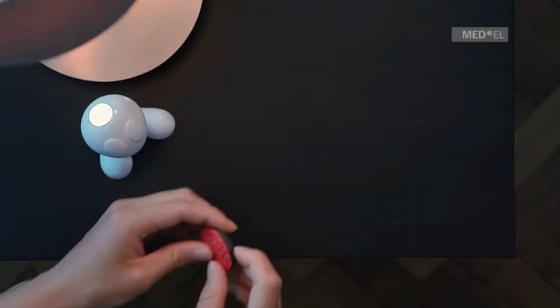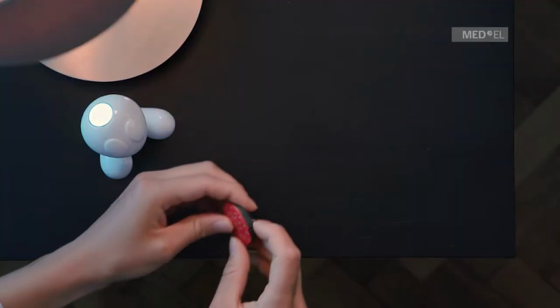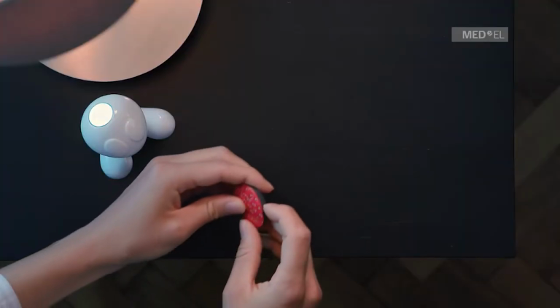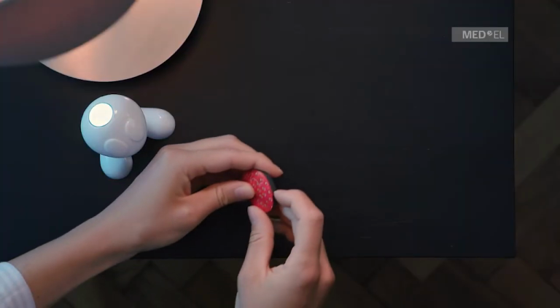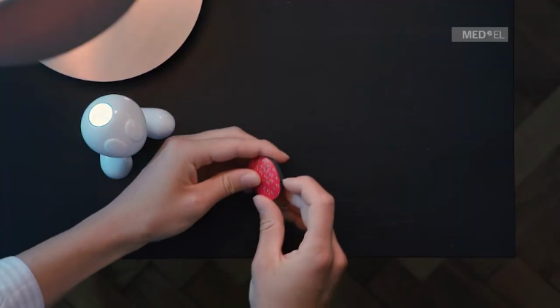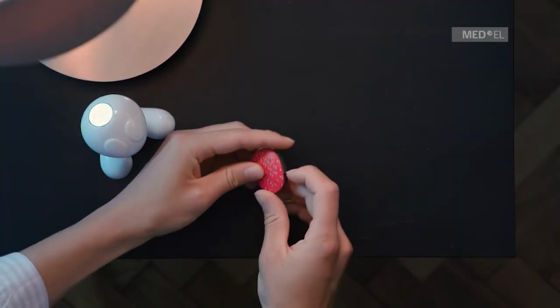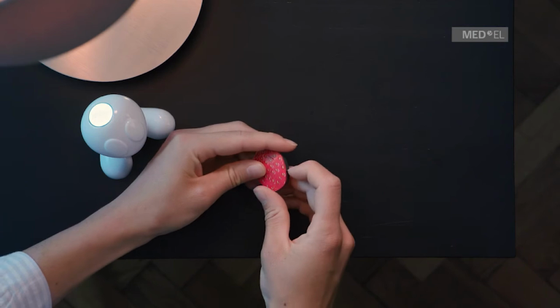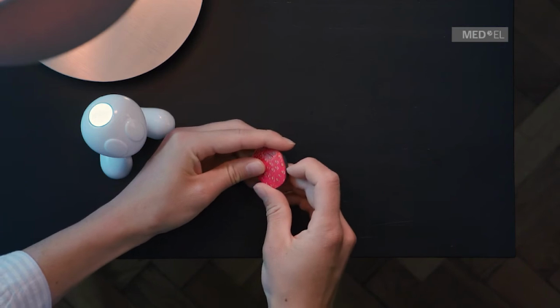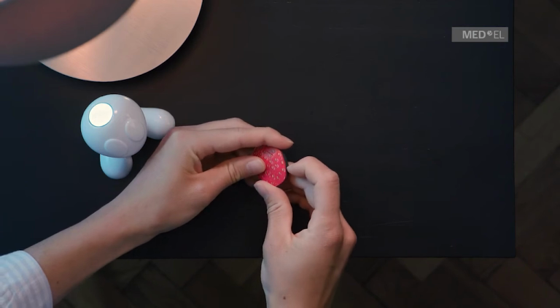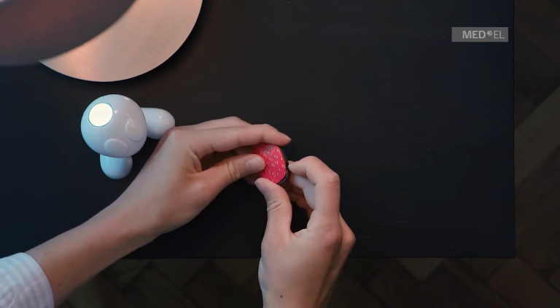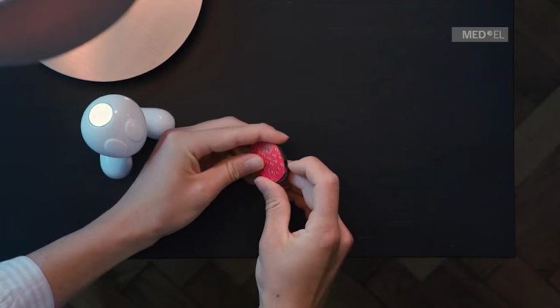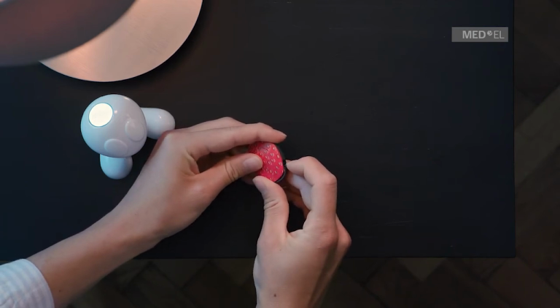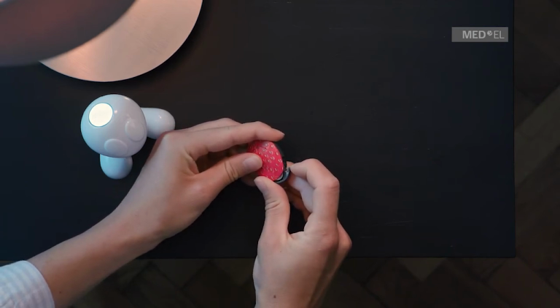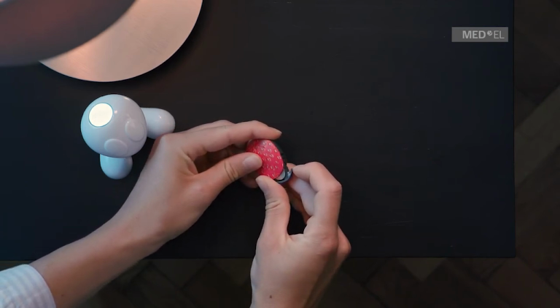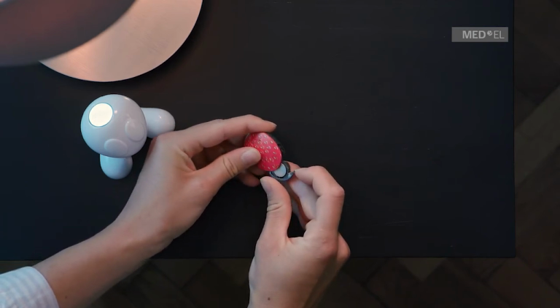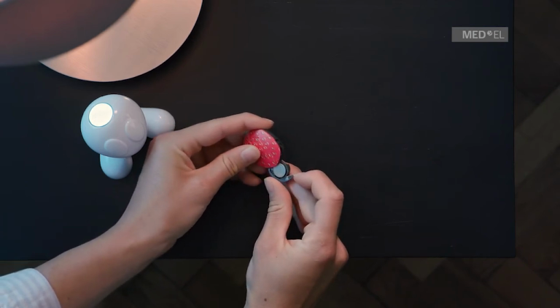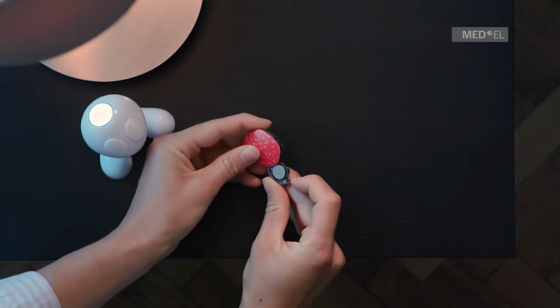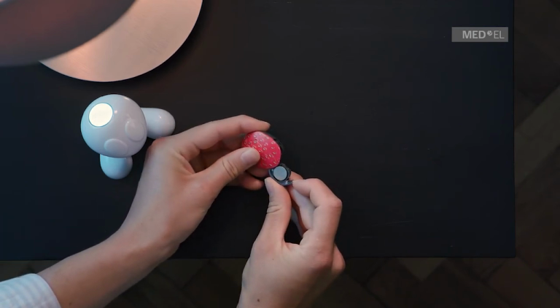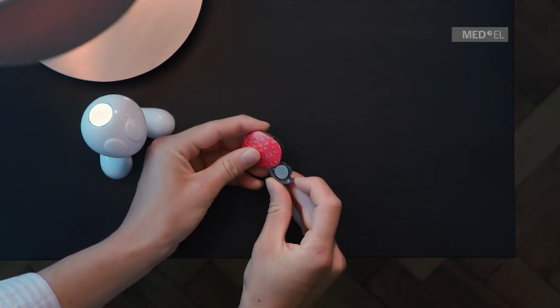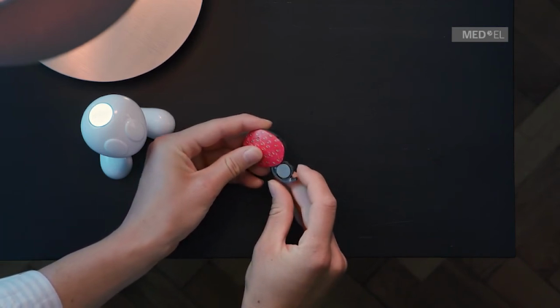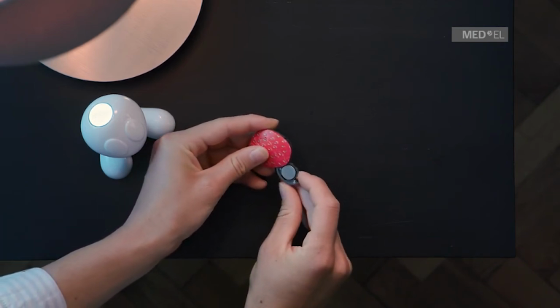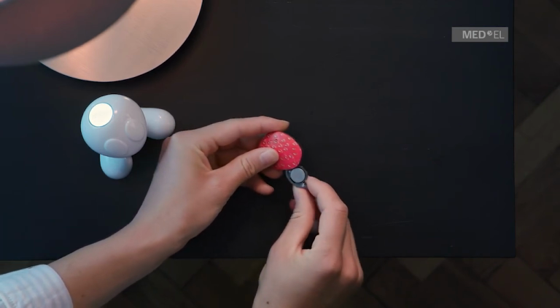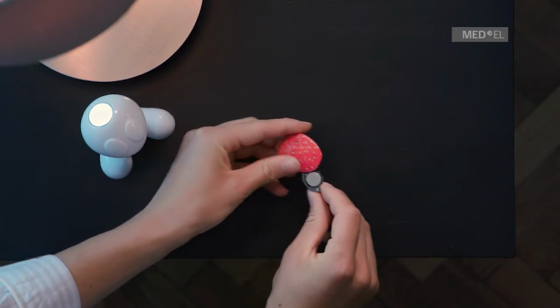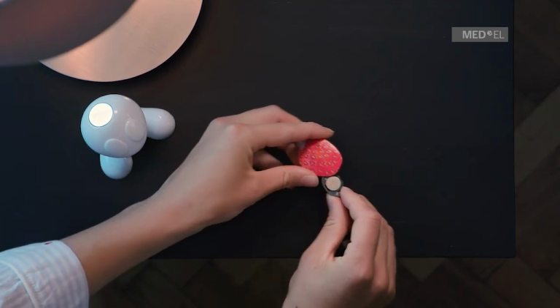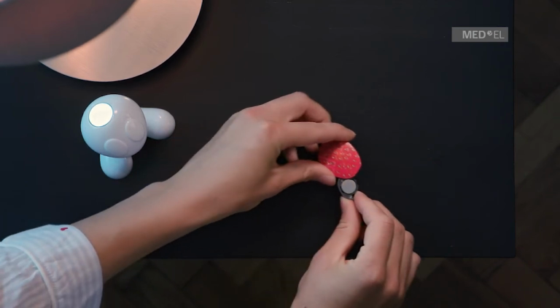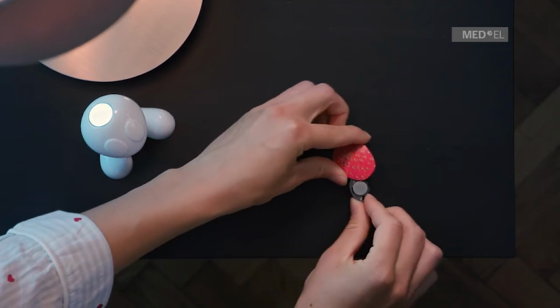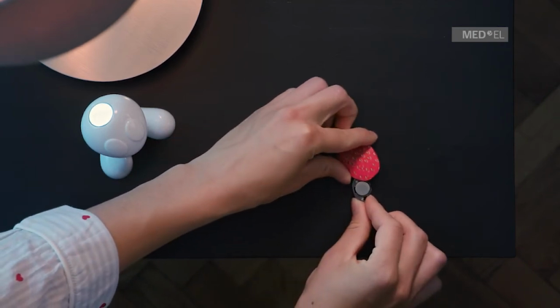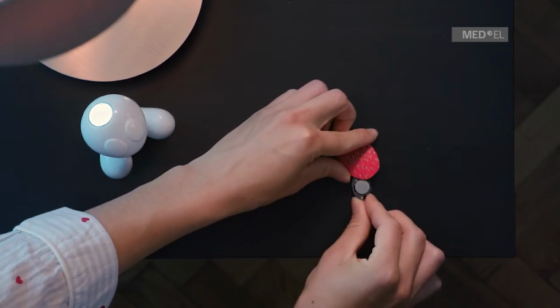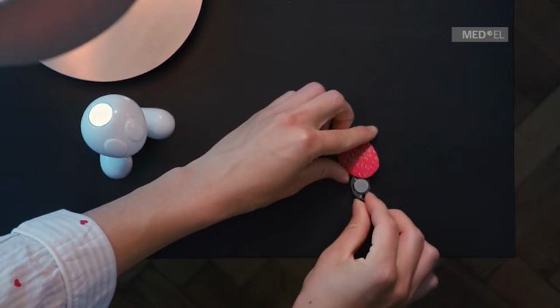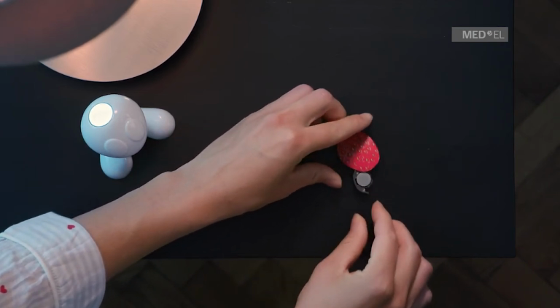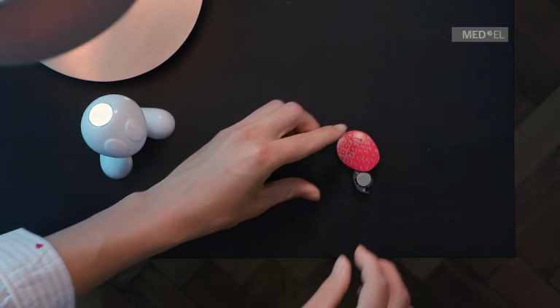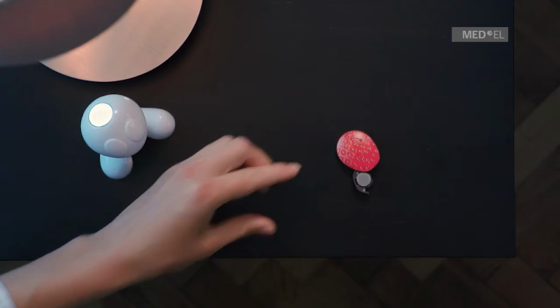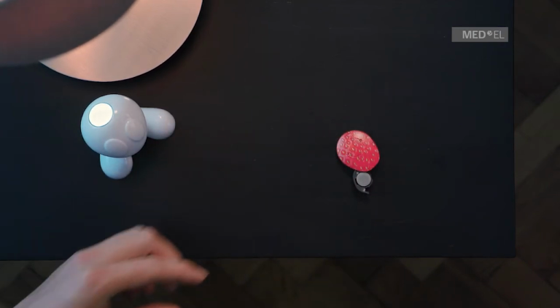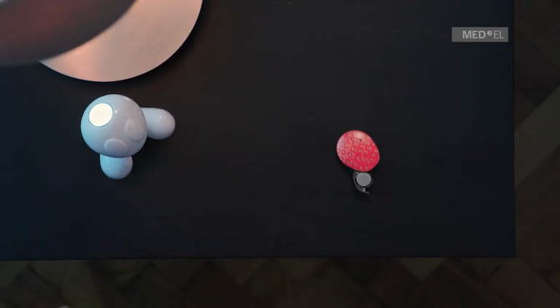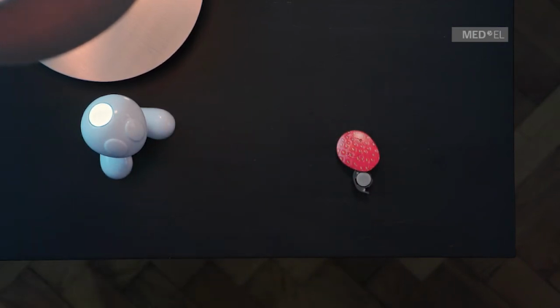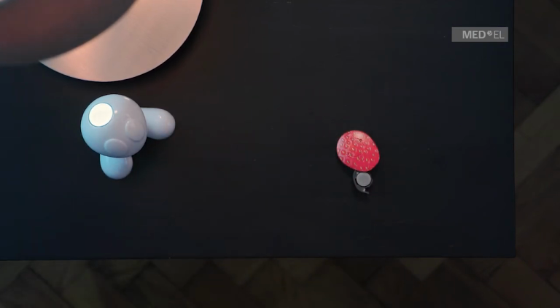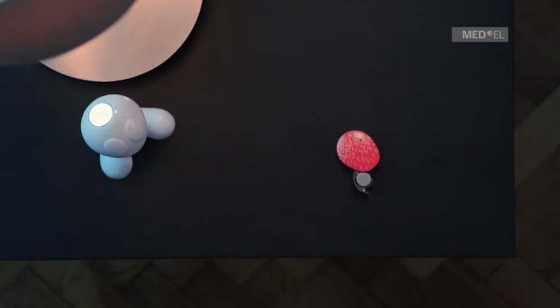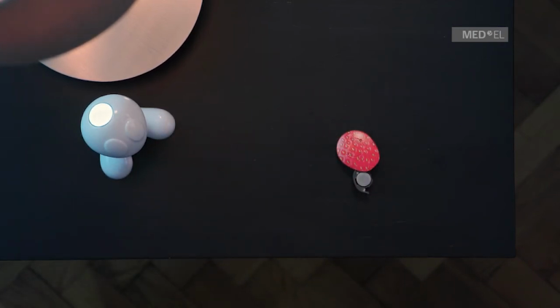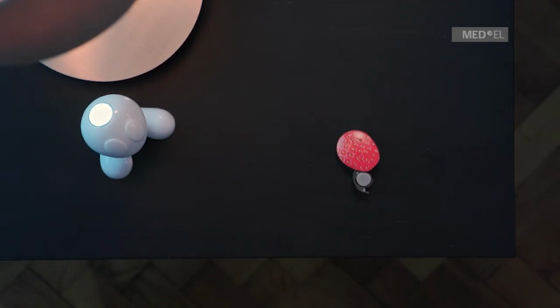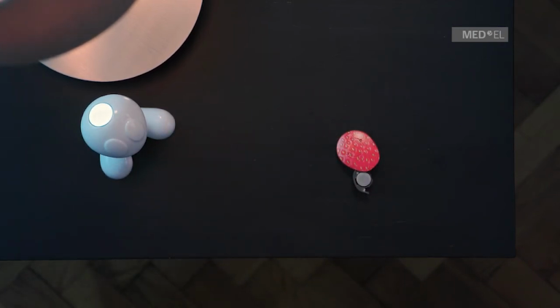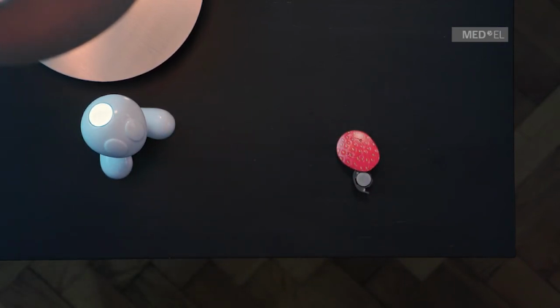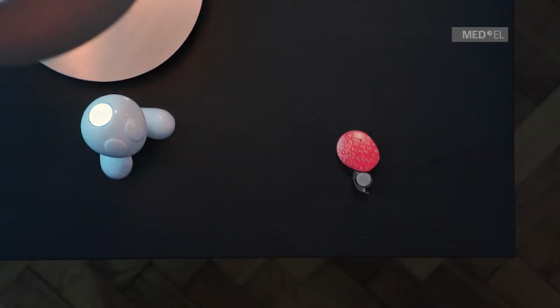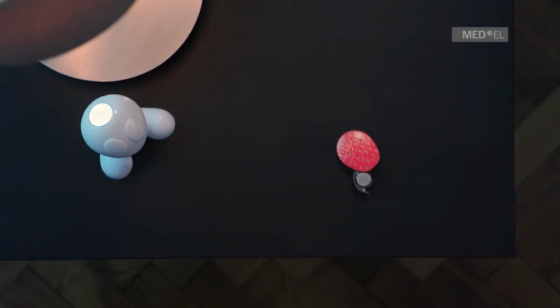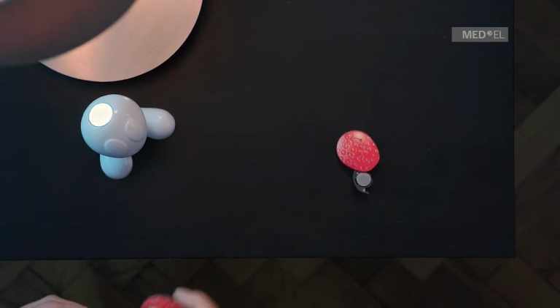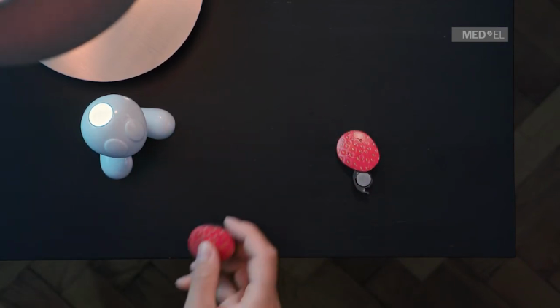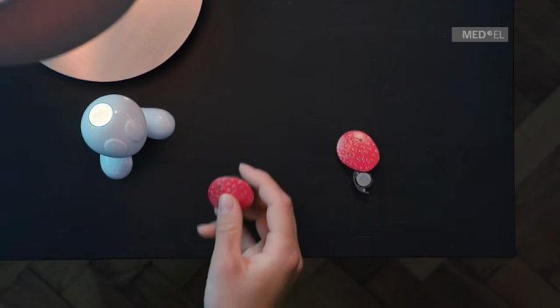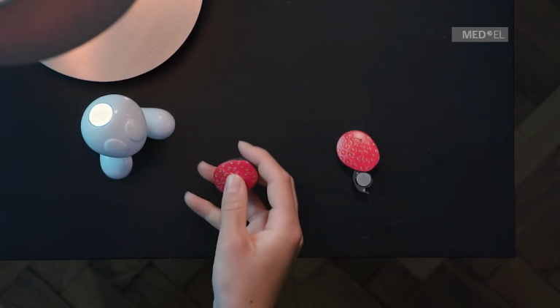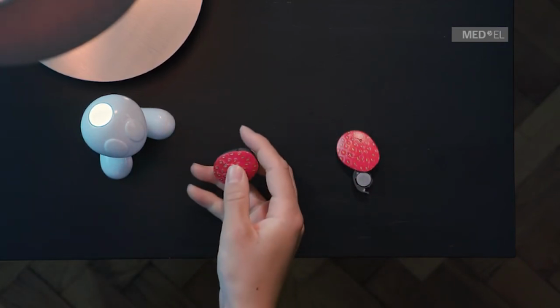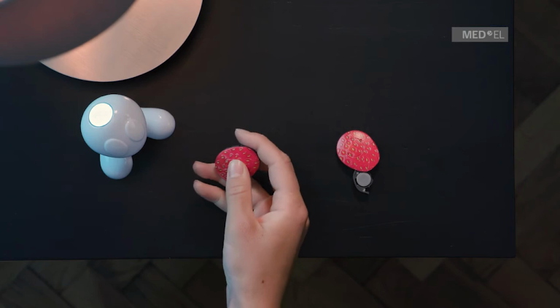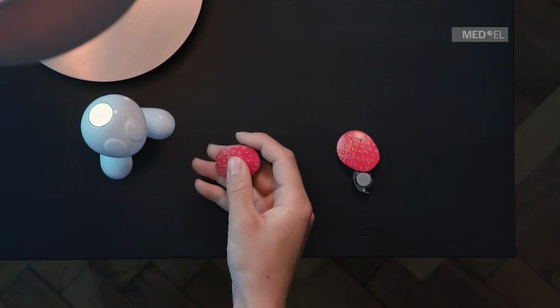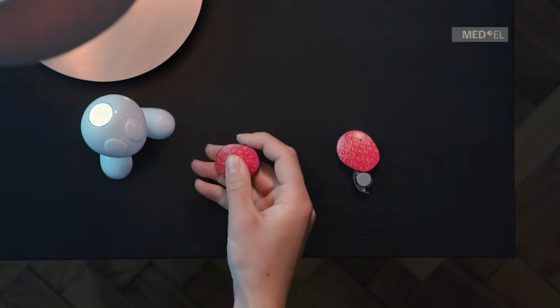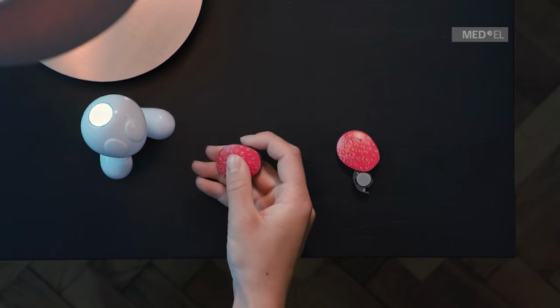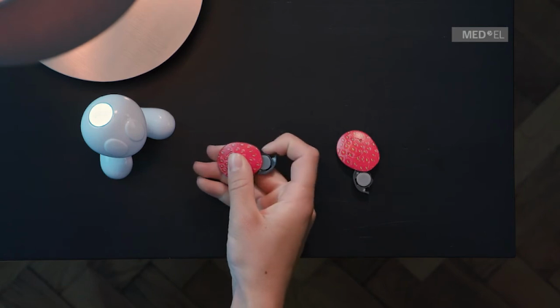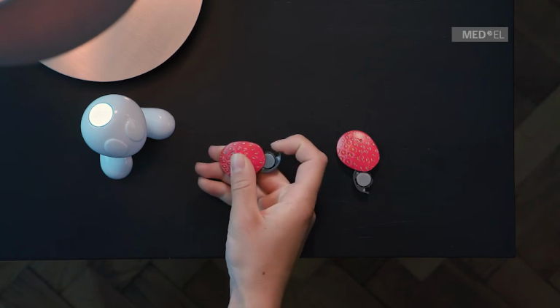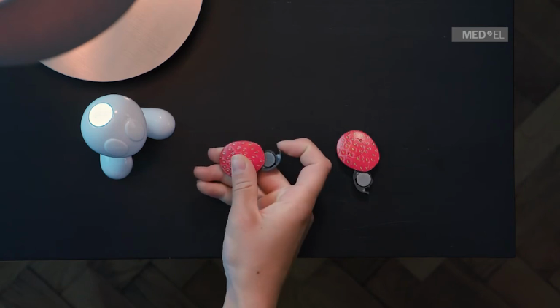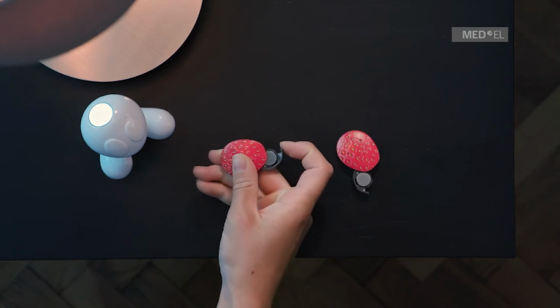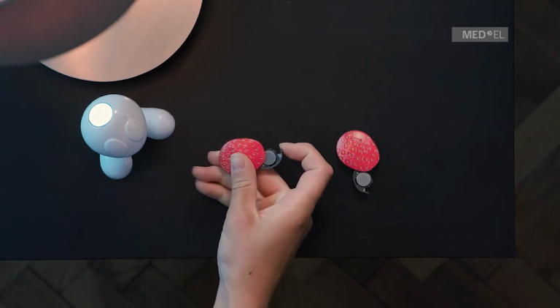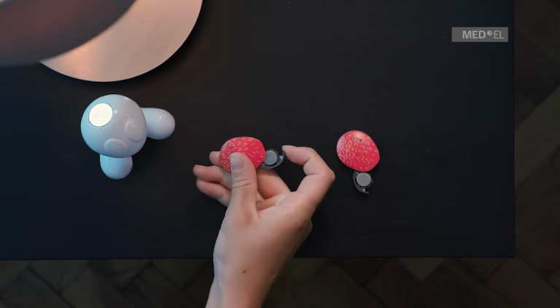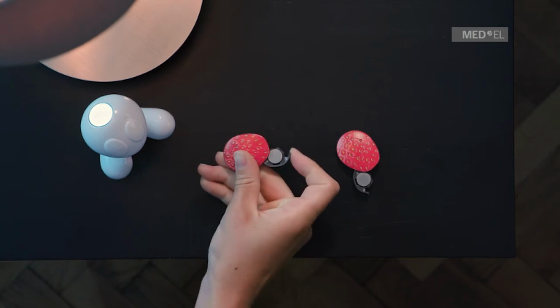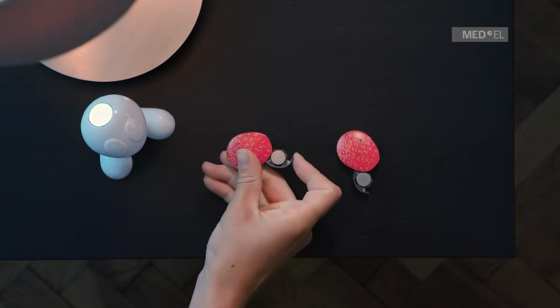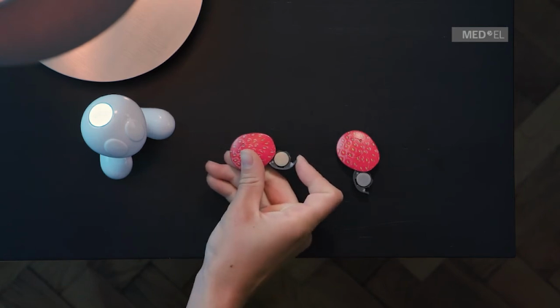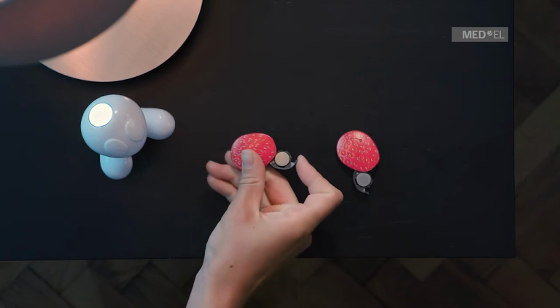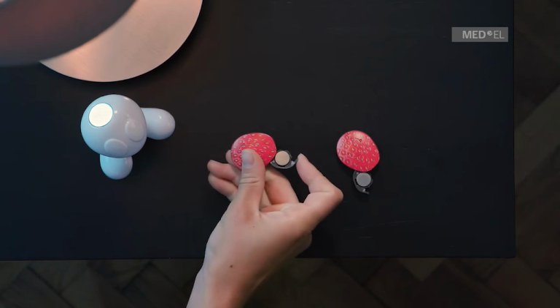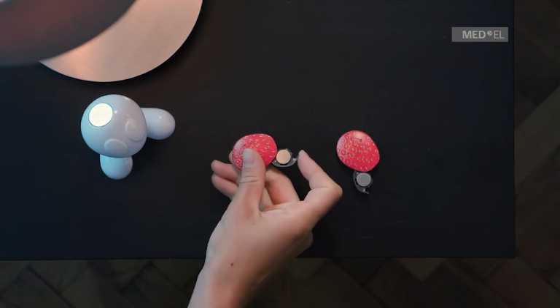To switch off Samba 2, reopen the battery compartment by pulling on the raised lip to swing the battery compartment open sideways.